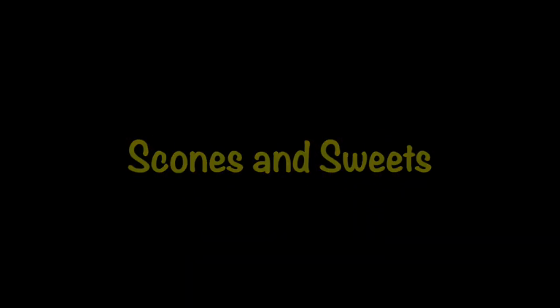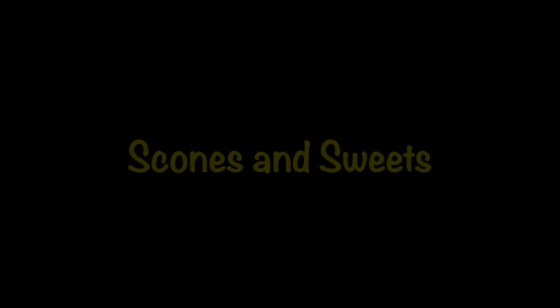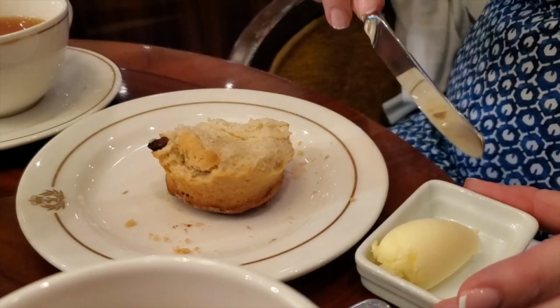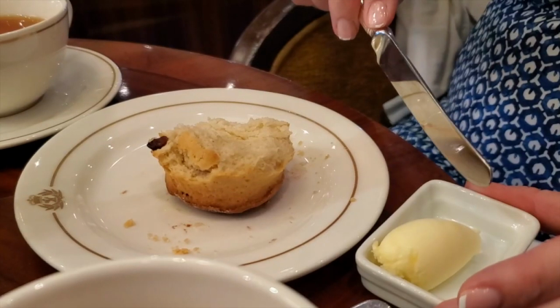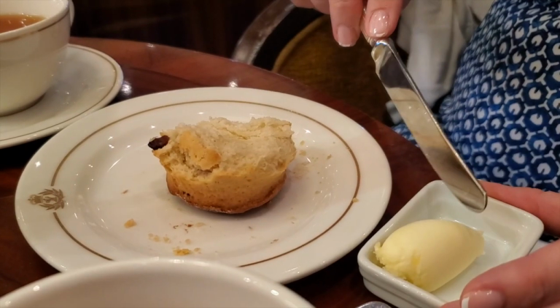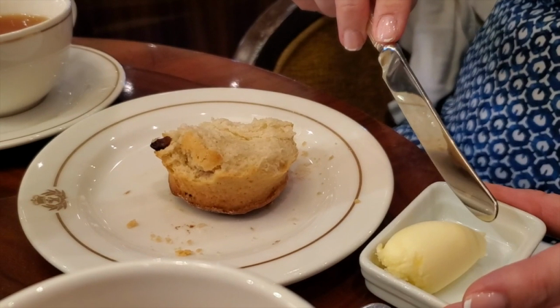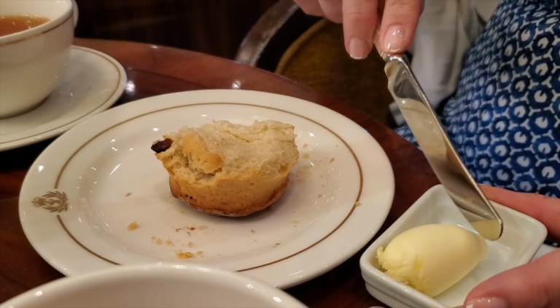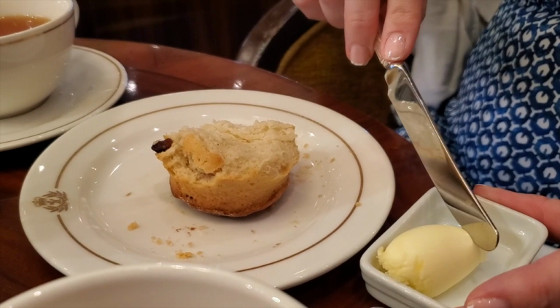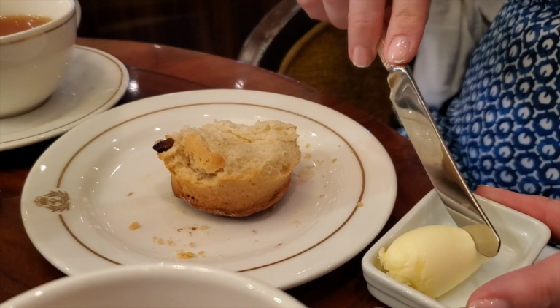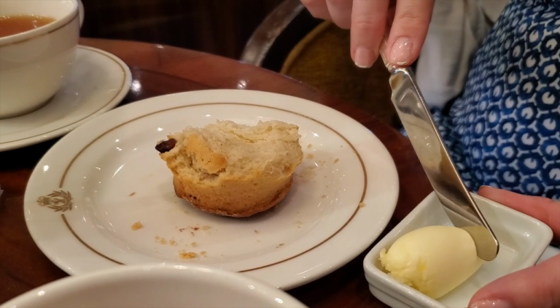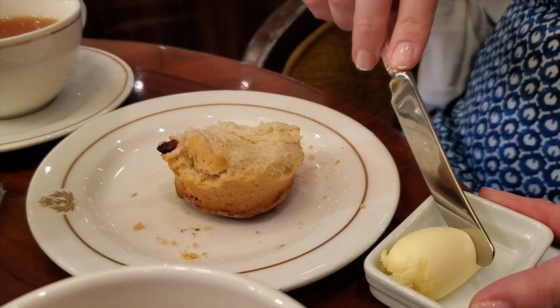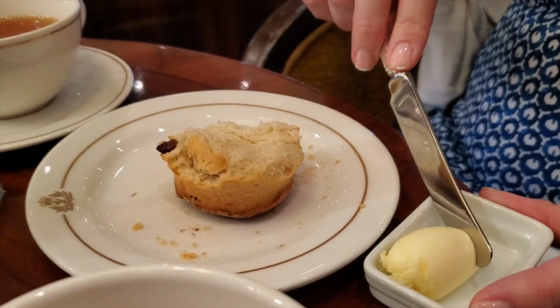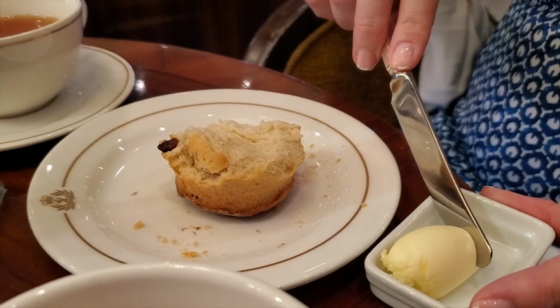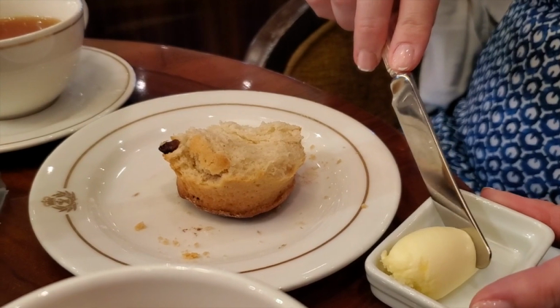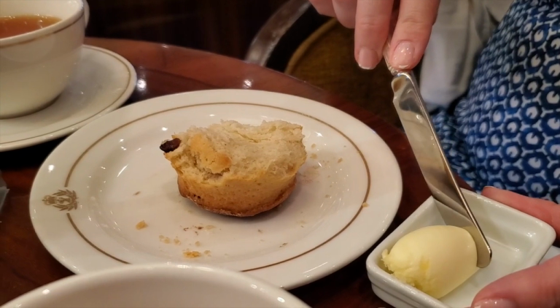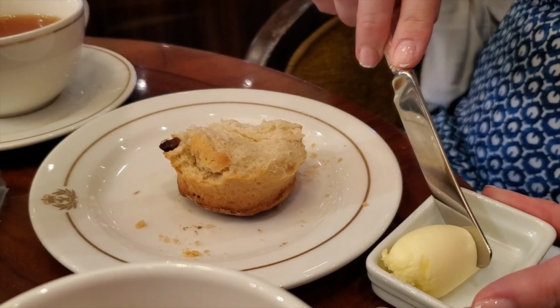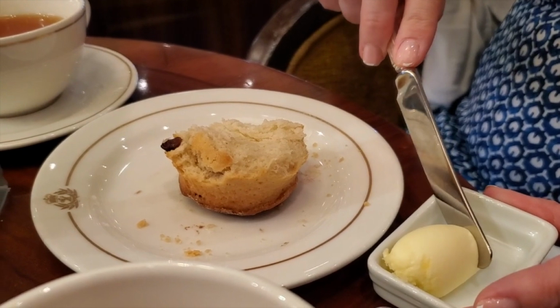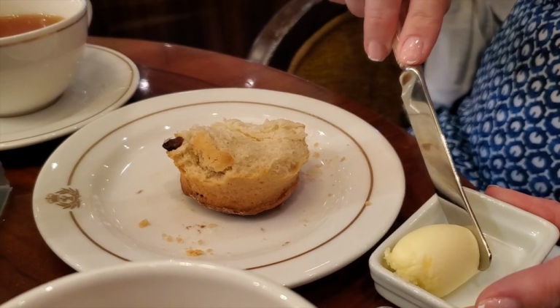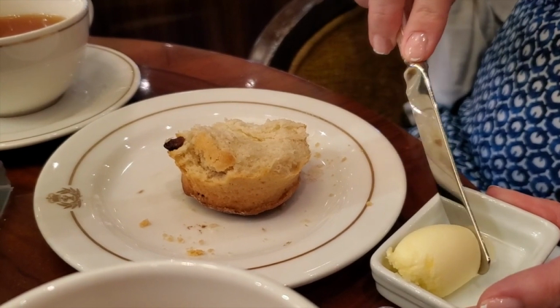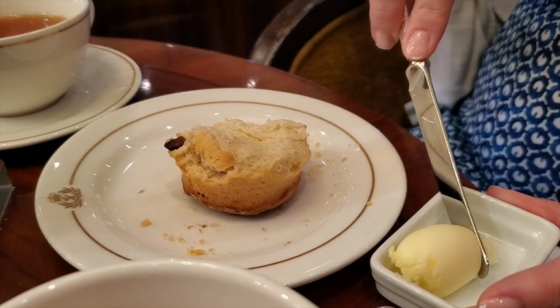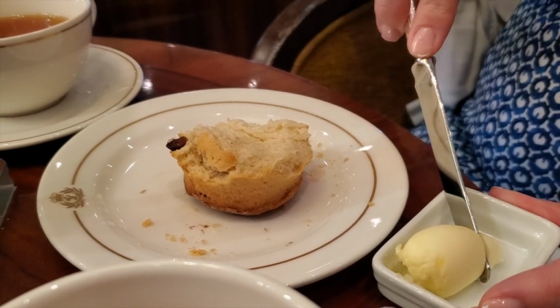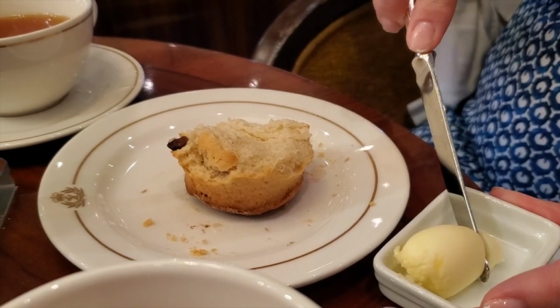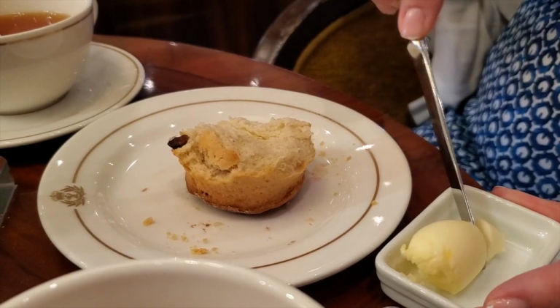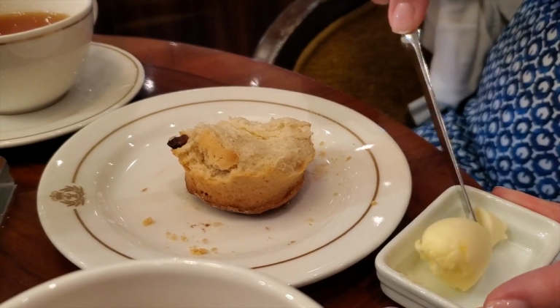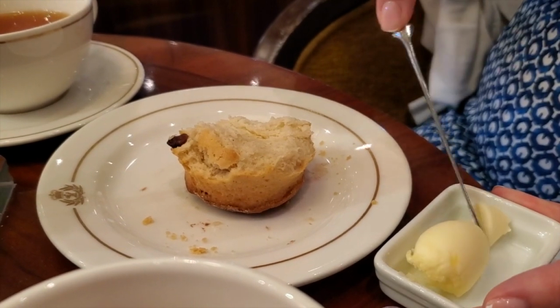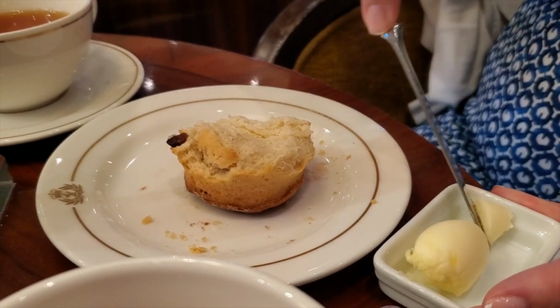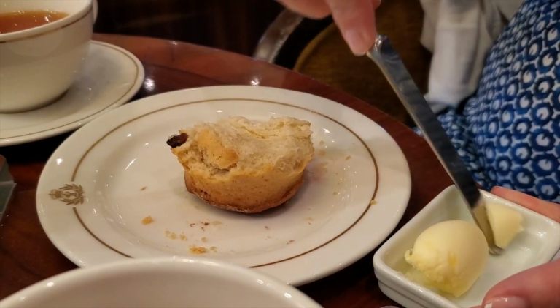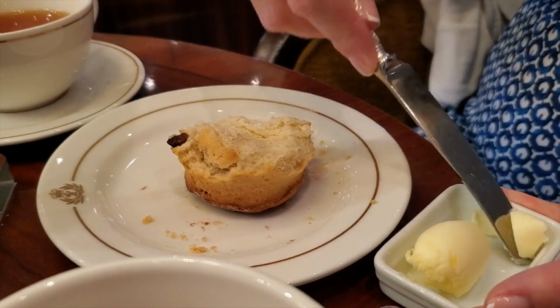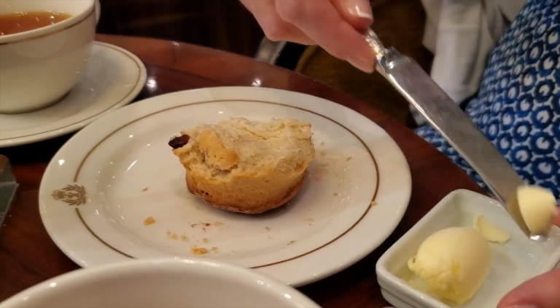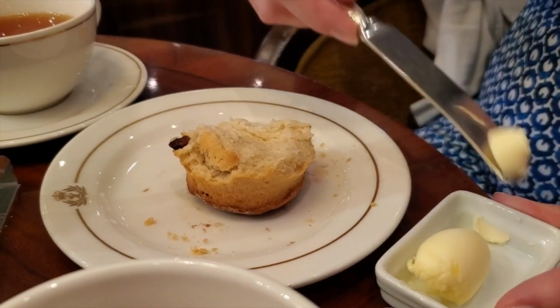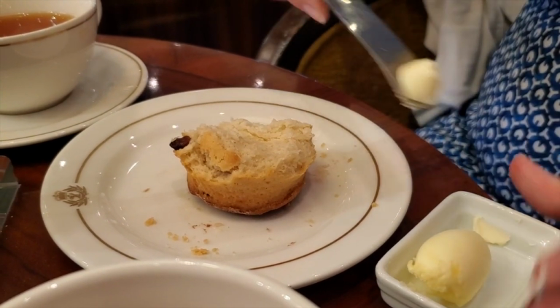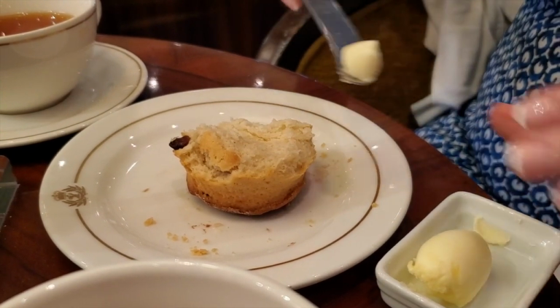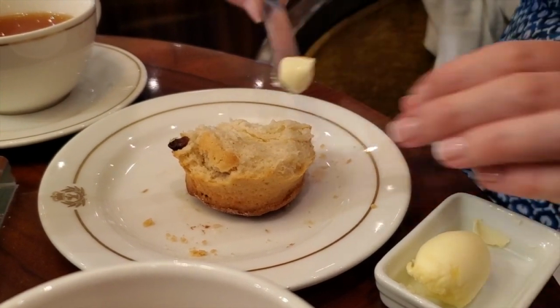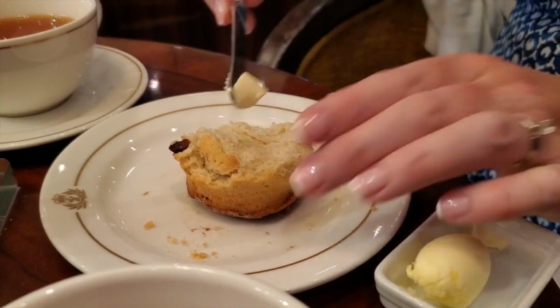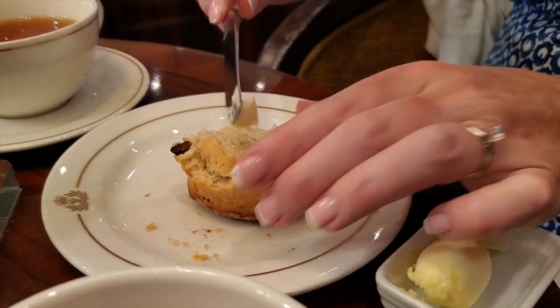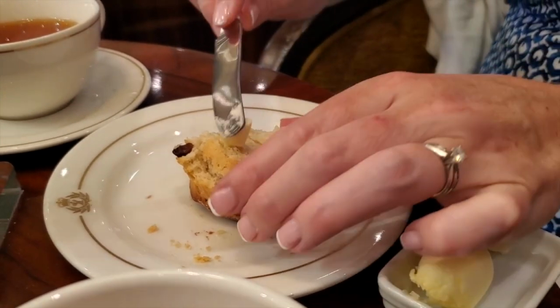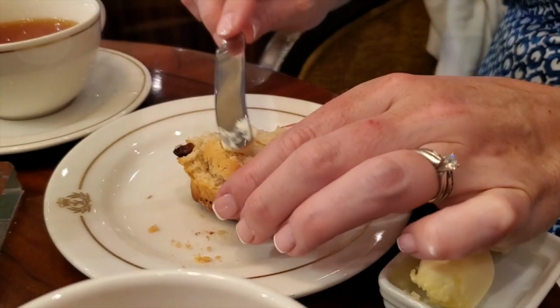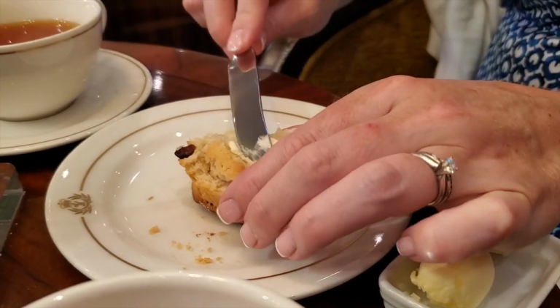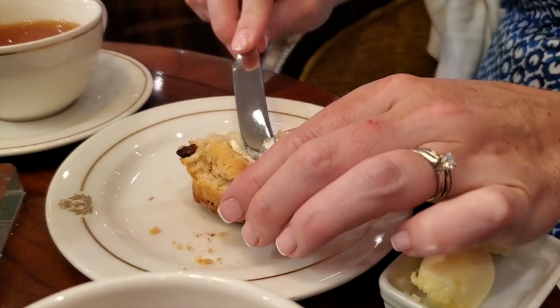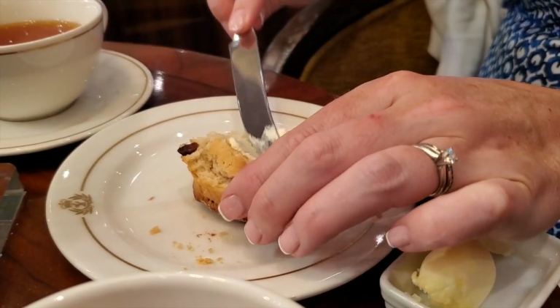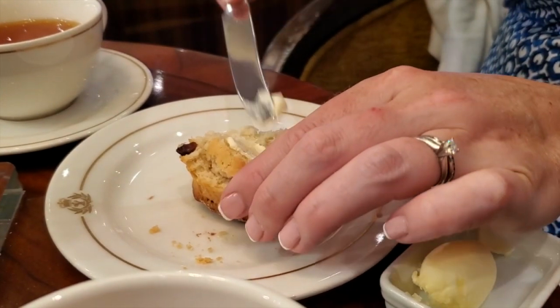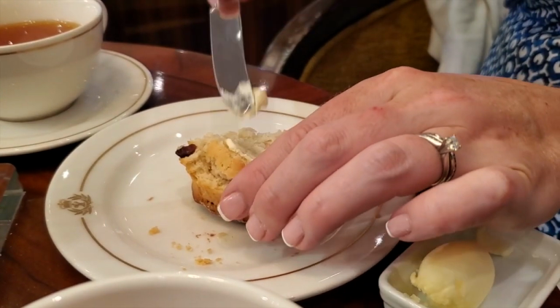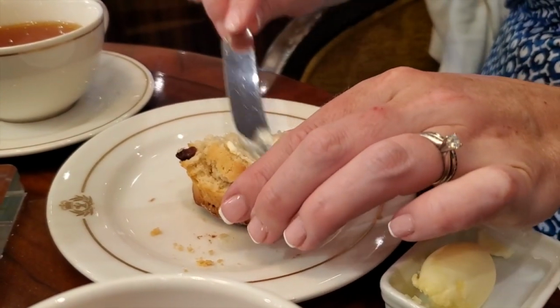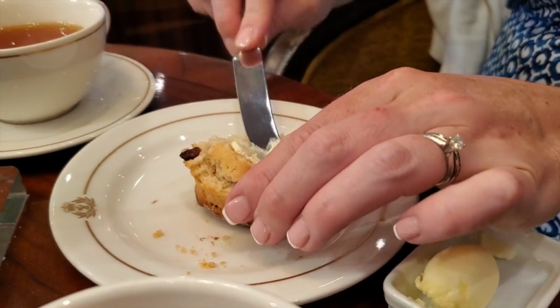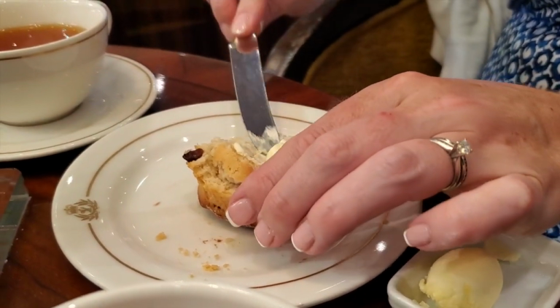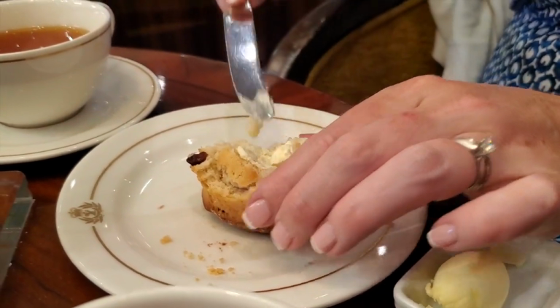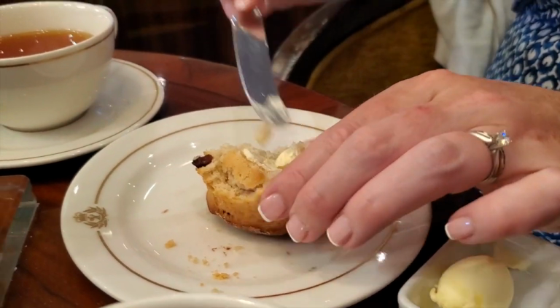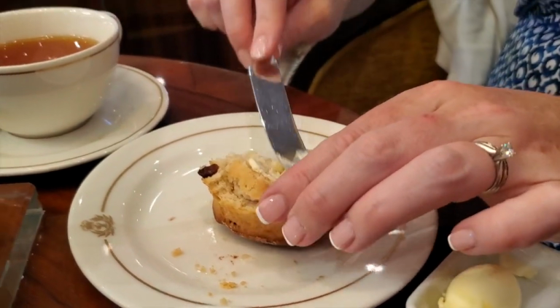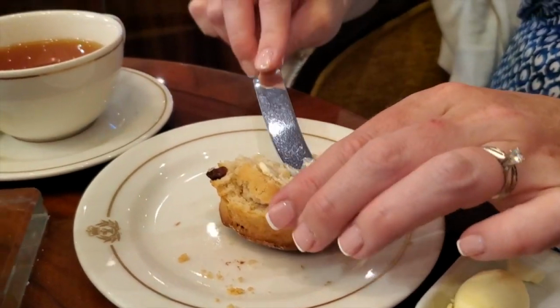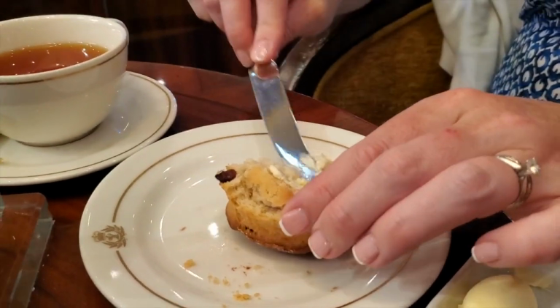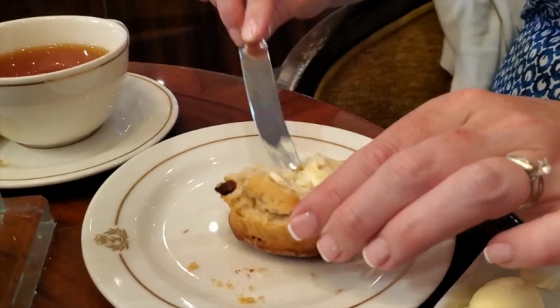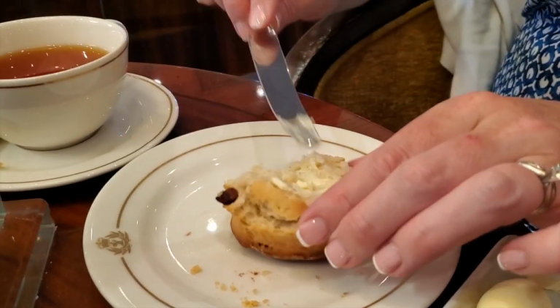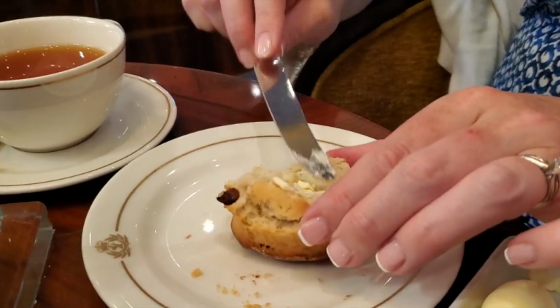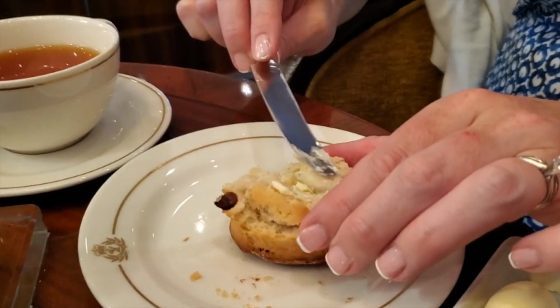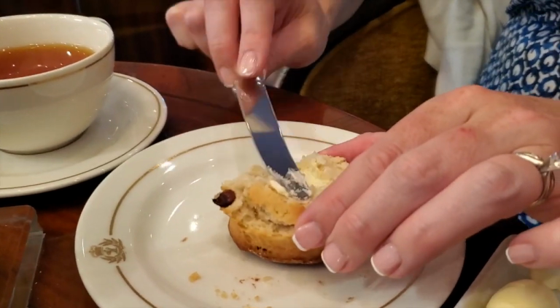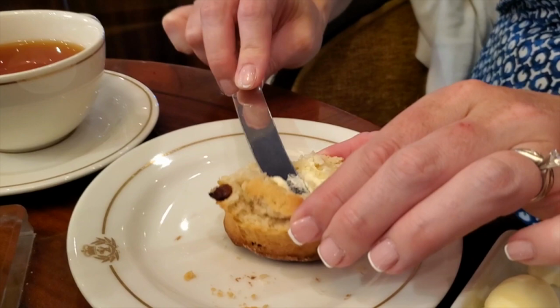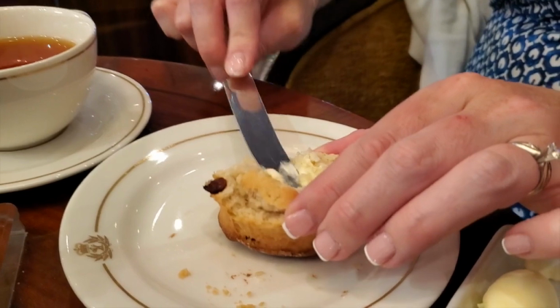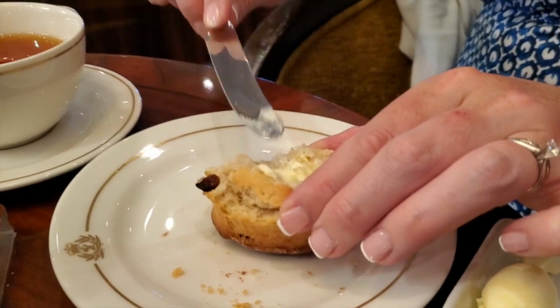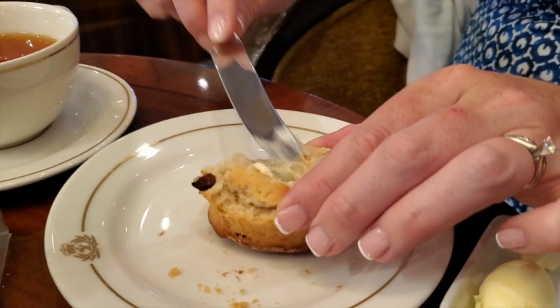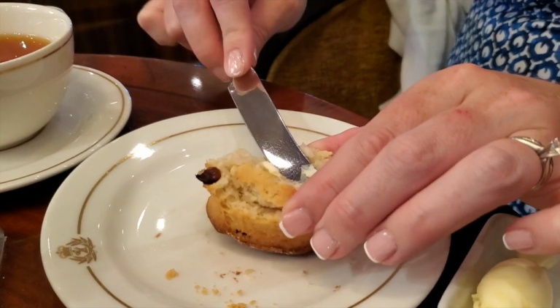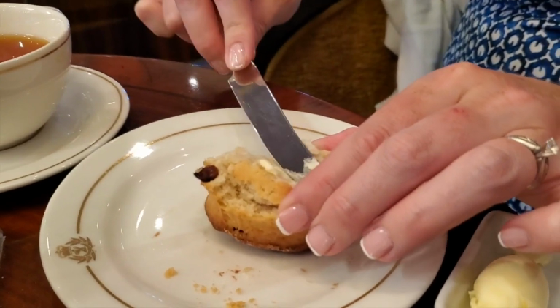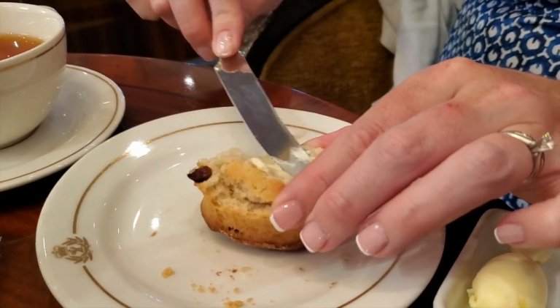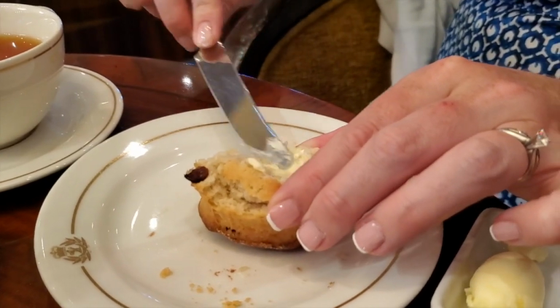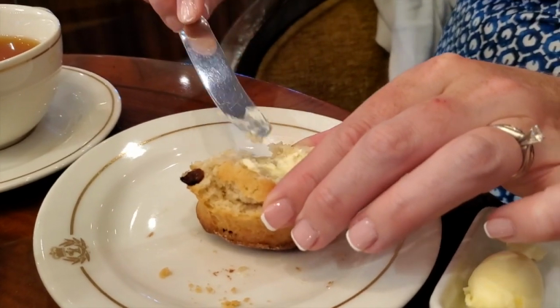Next up are signature scones, available plain or with fruit, Devonshire clotted cream, or strawberry preserve.